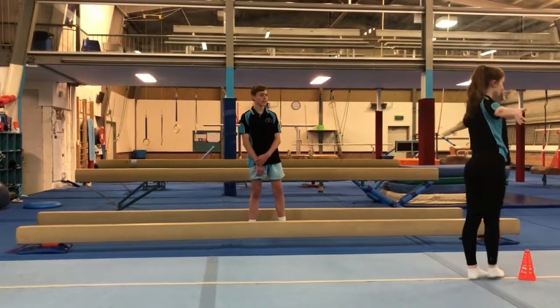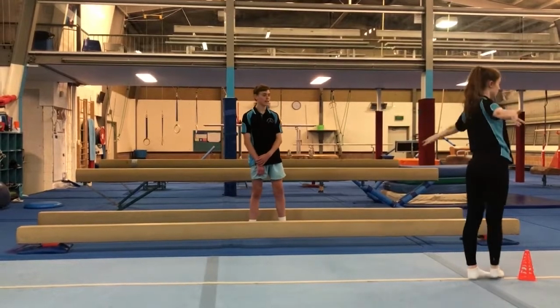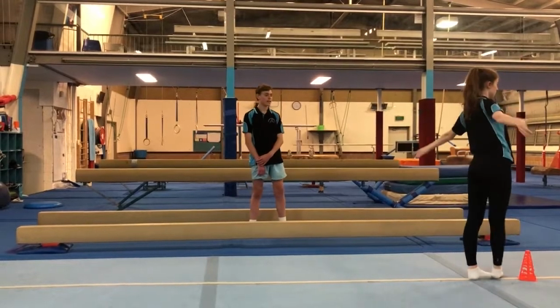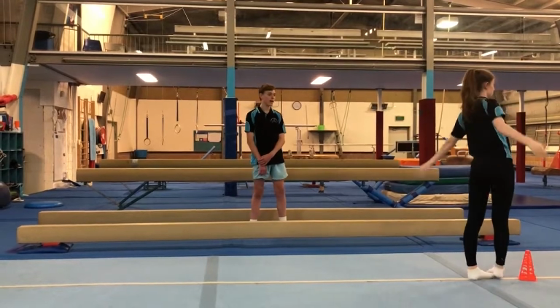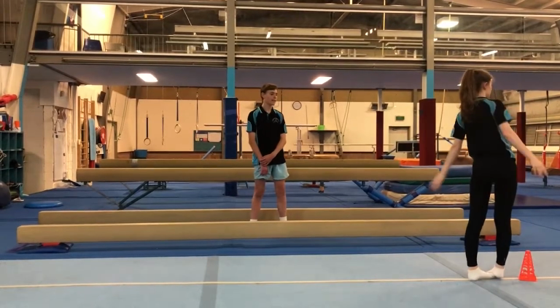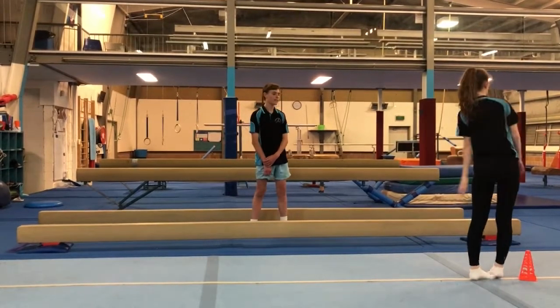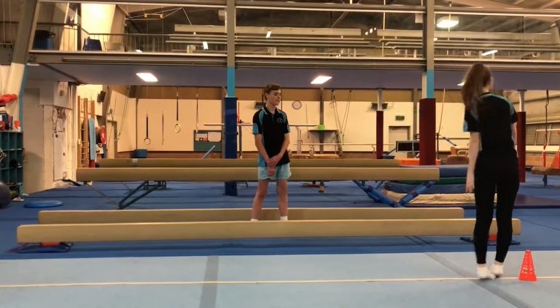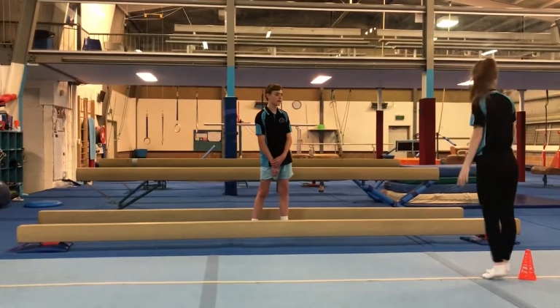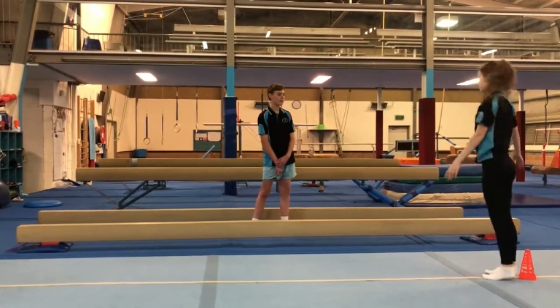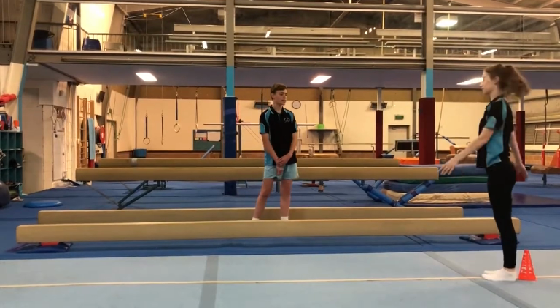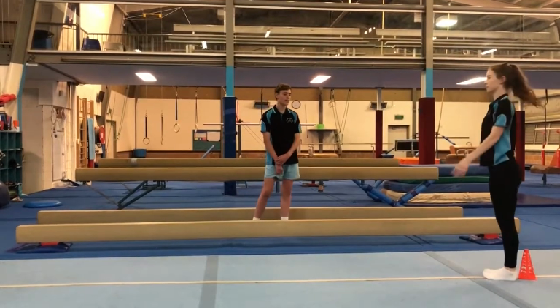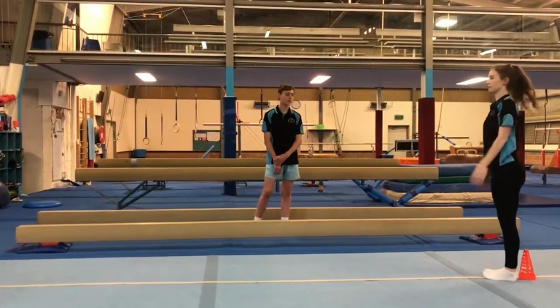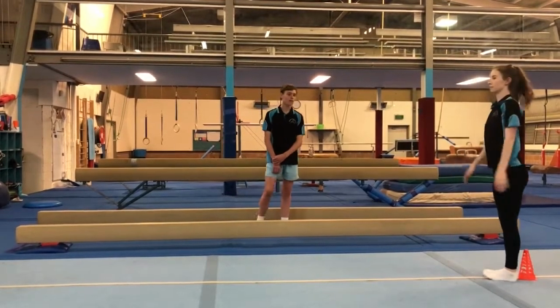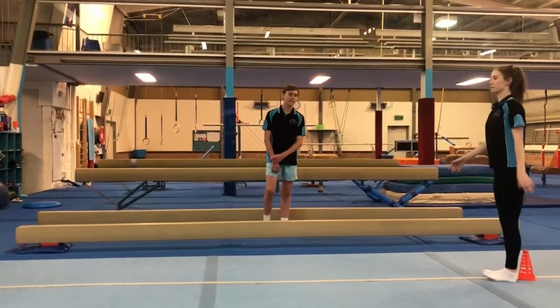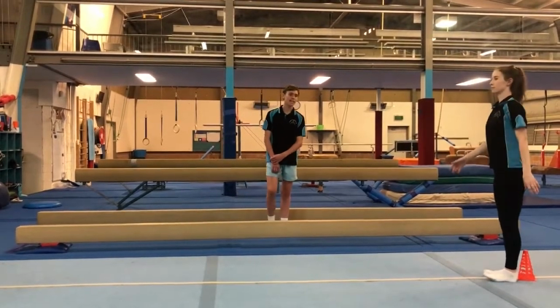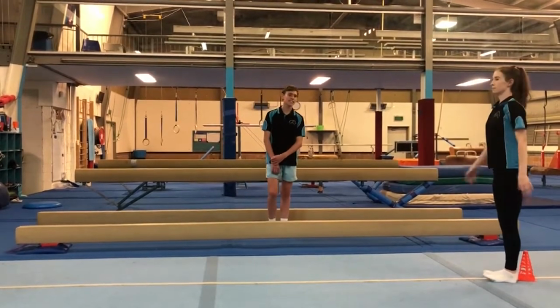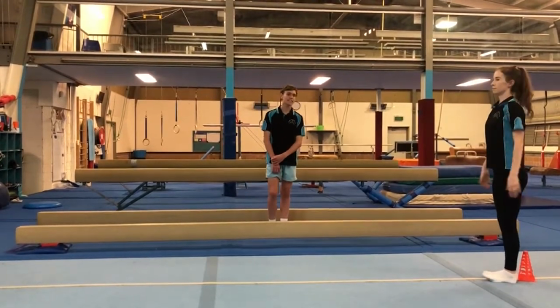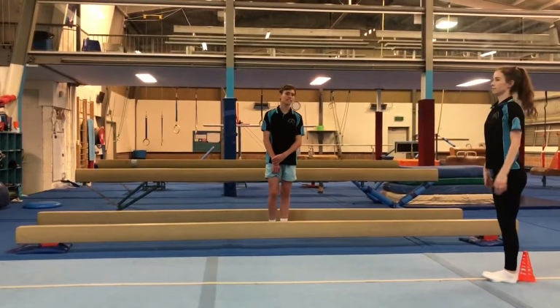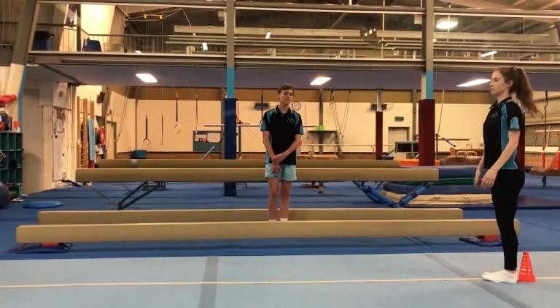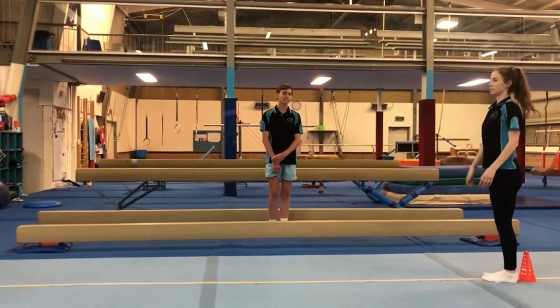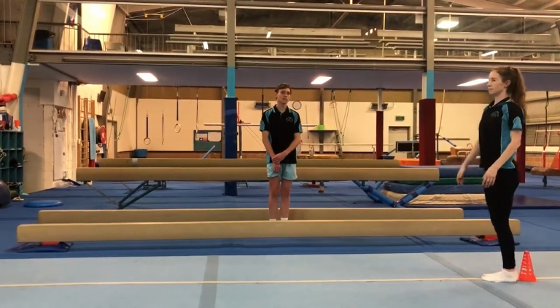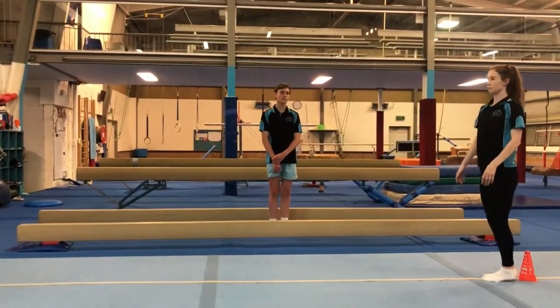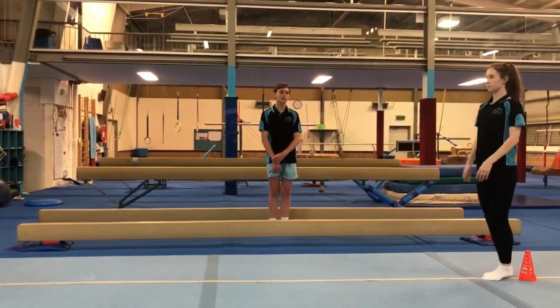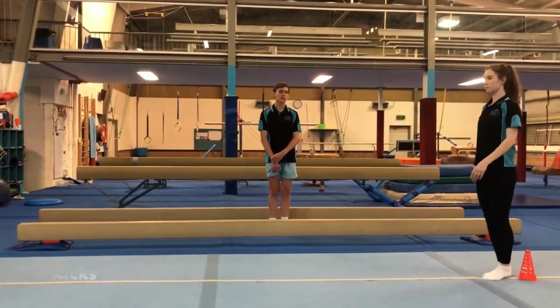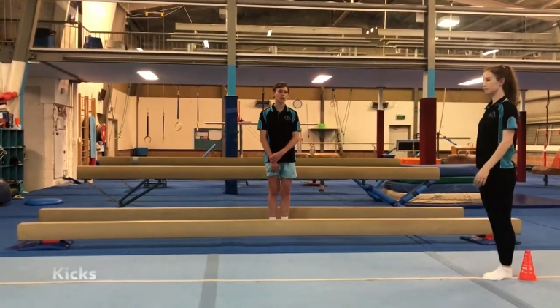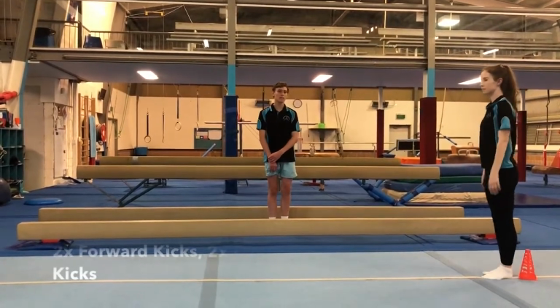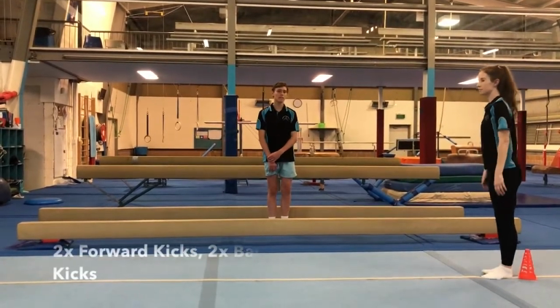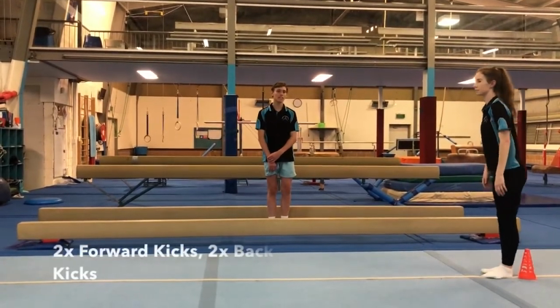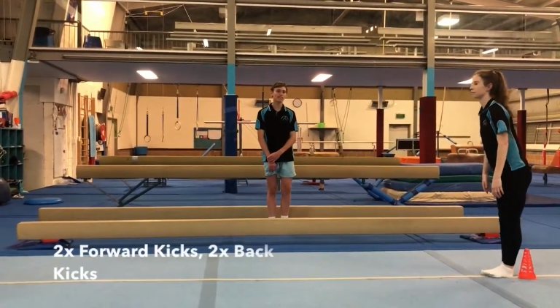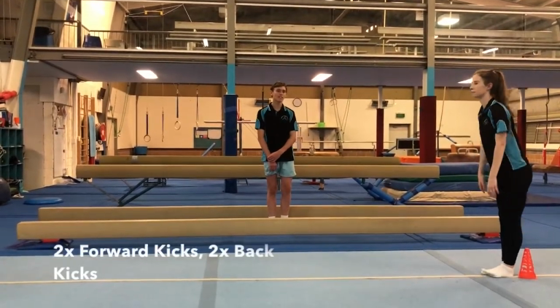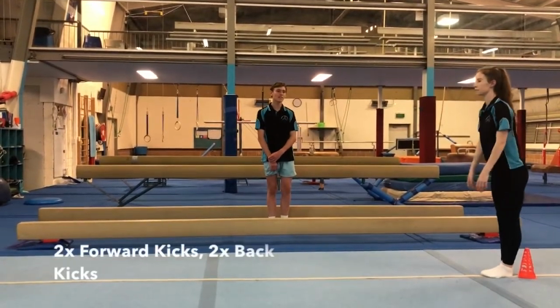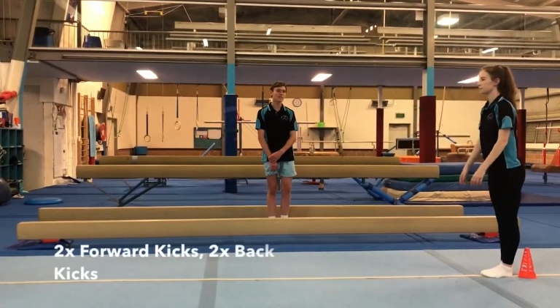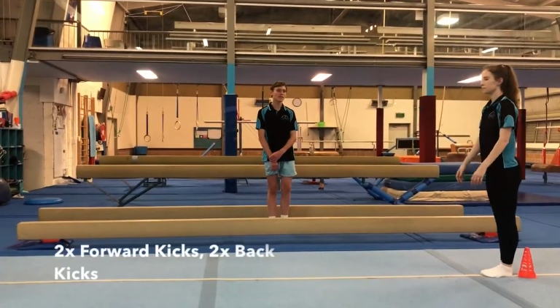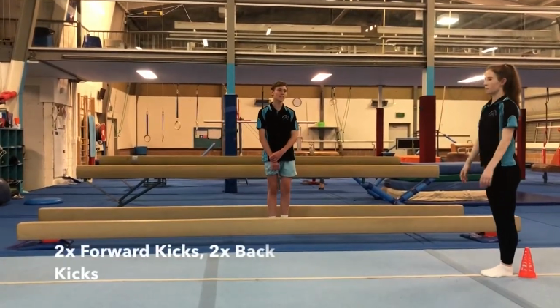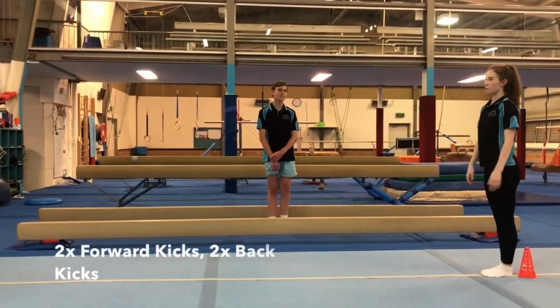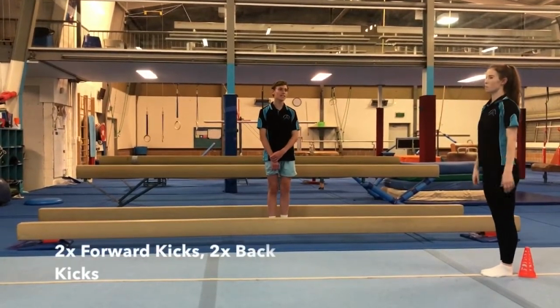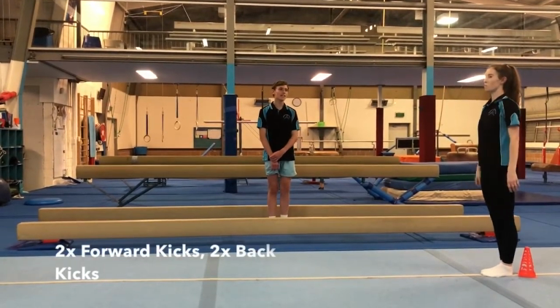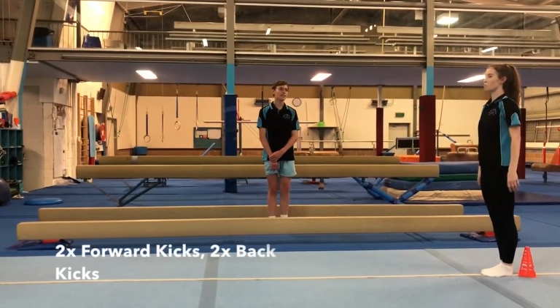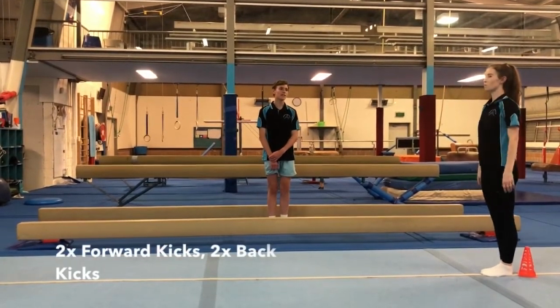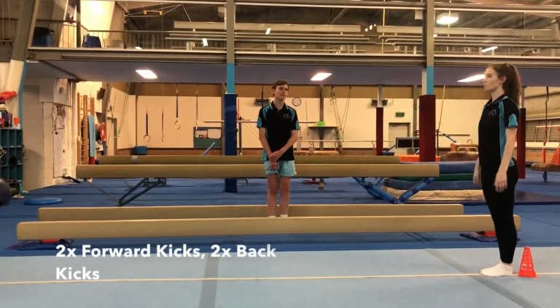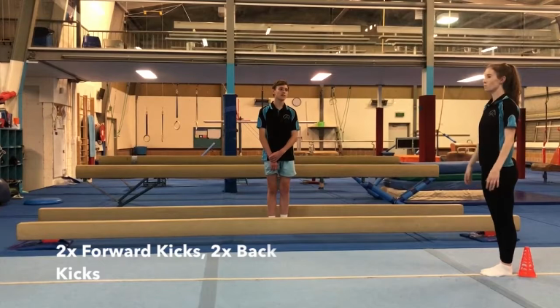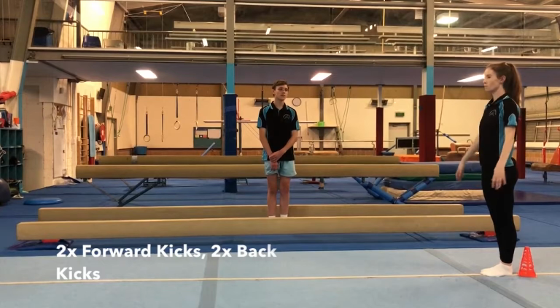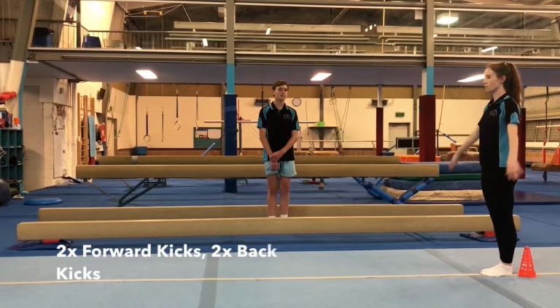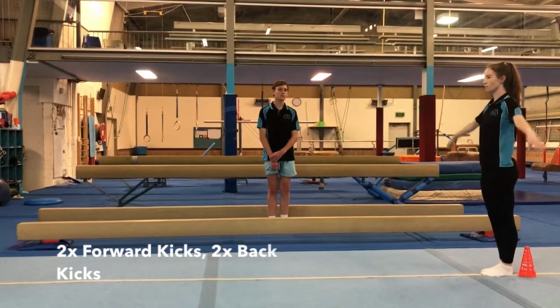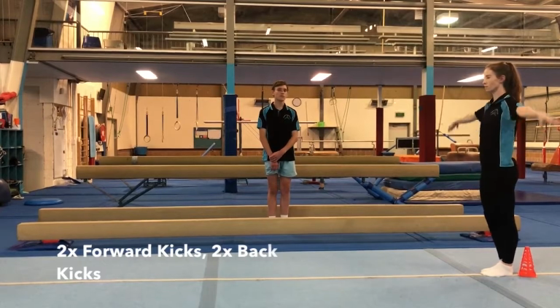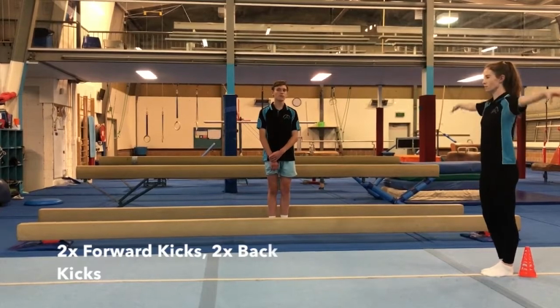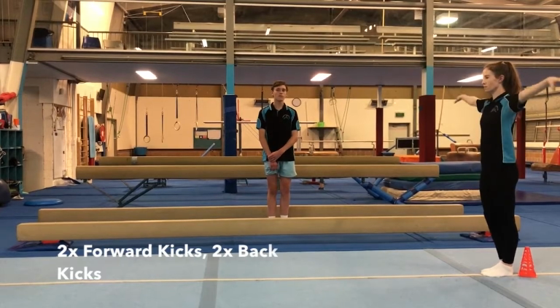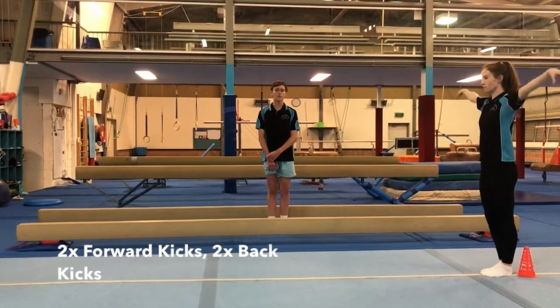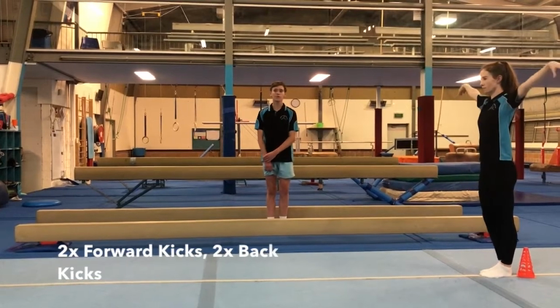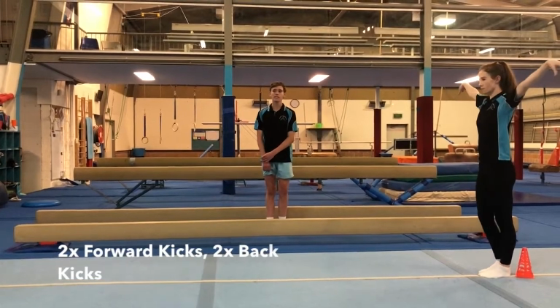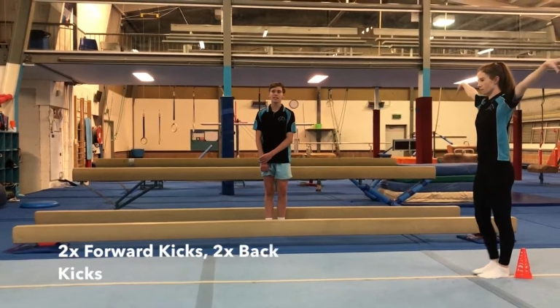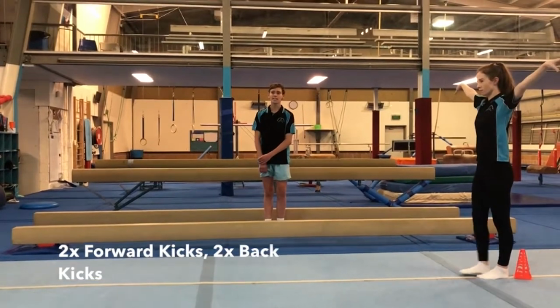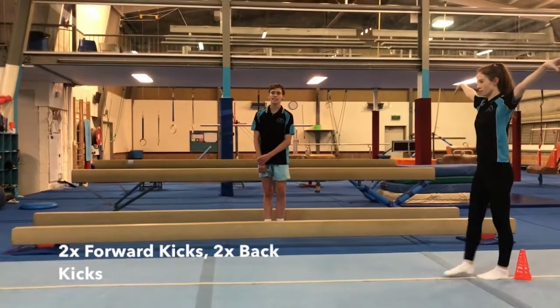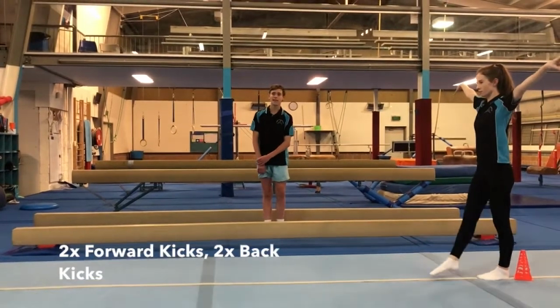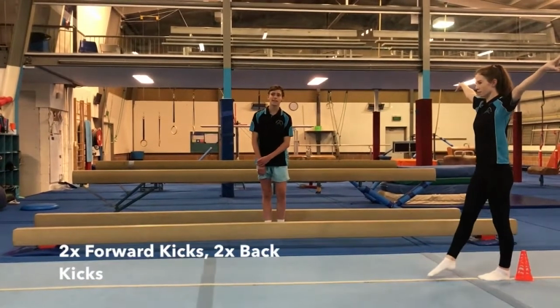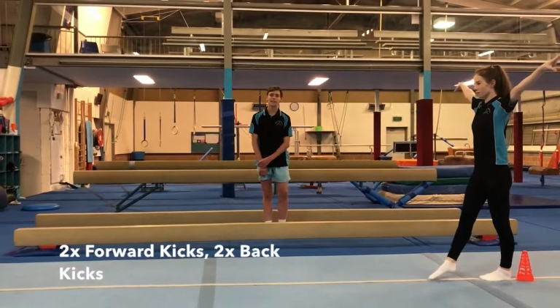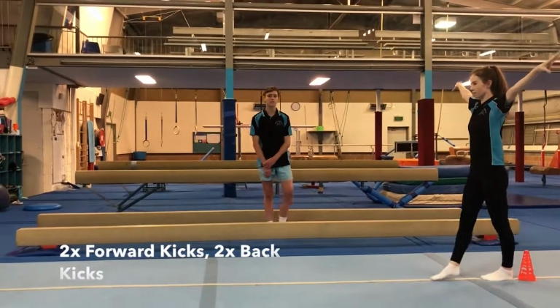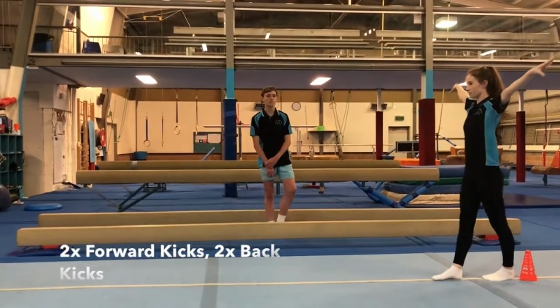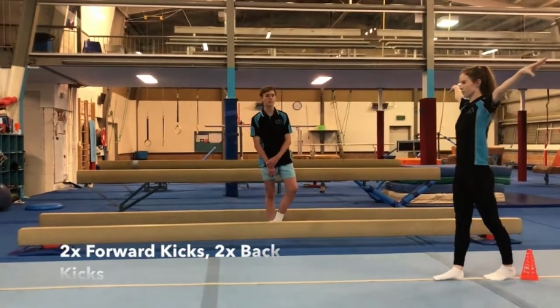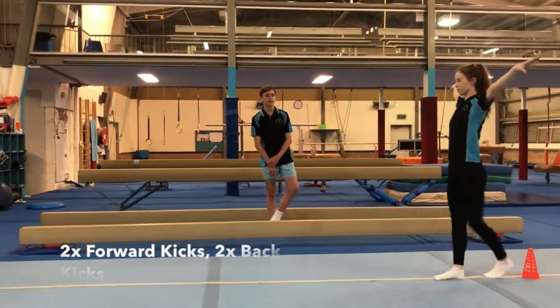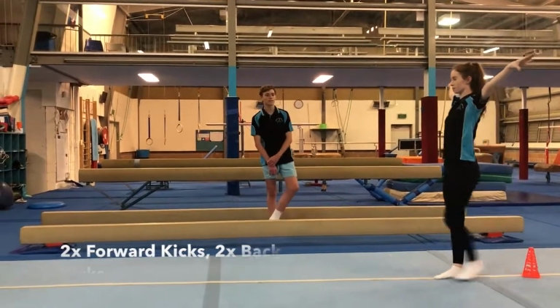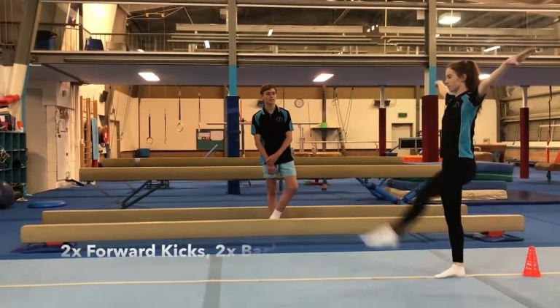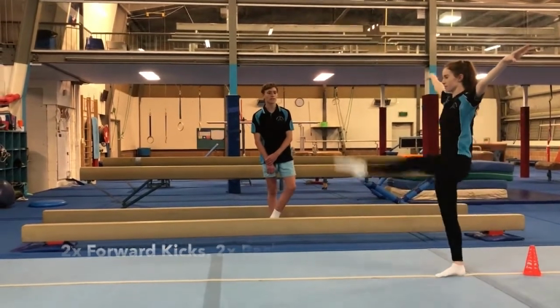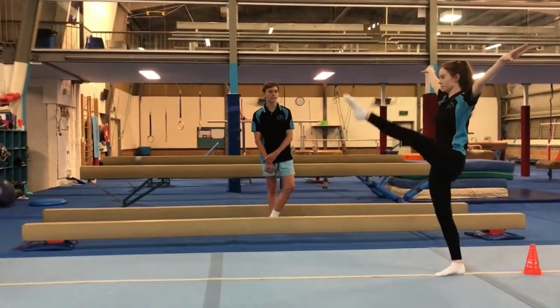And then for our third rotation, that's going to be a combination of these. So we're going to do two forwards kicks and then two backwards kicks.